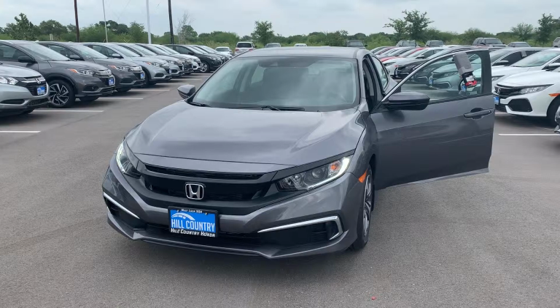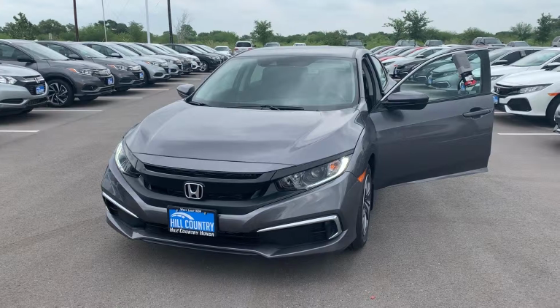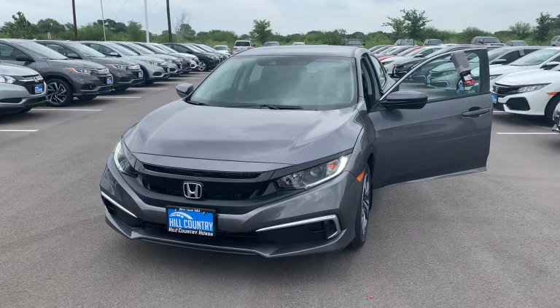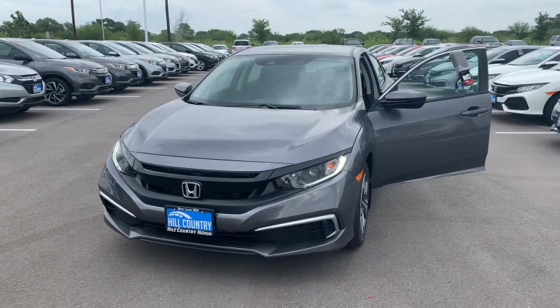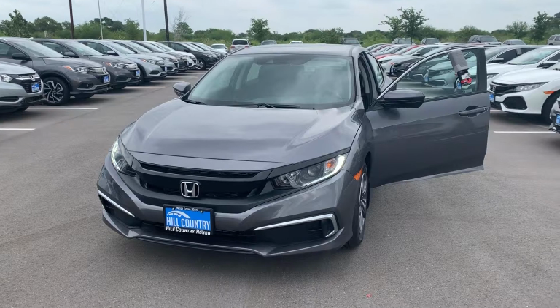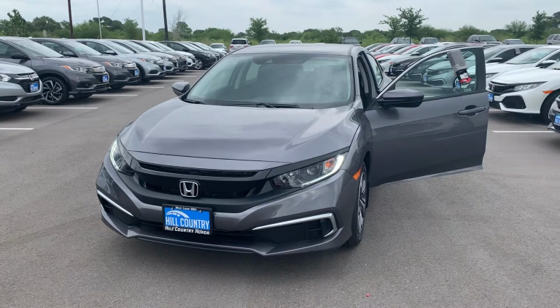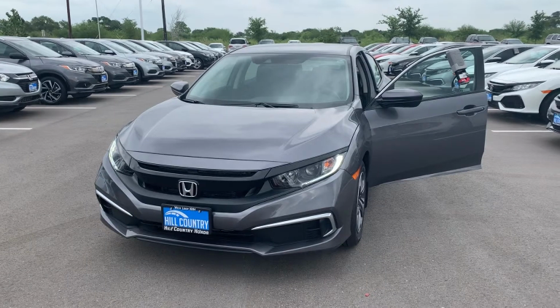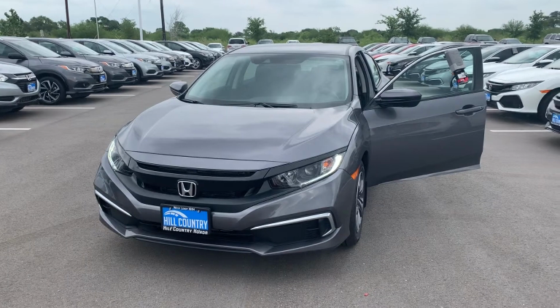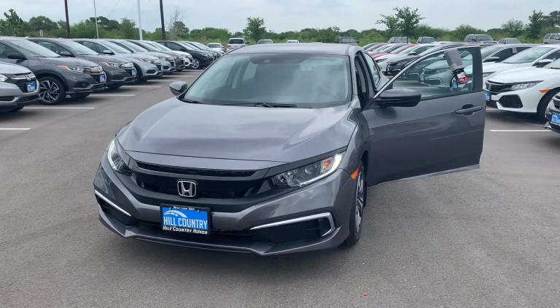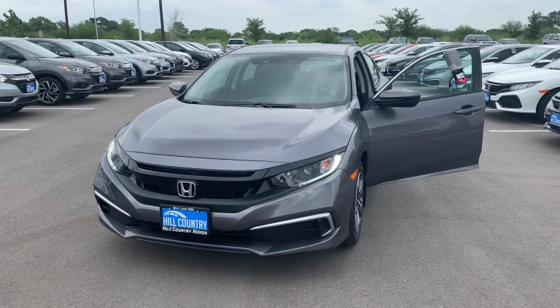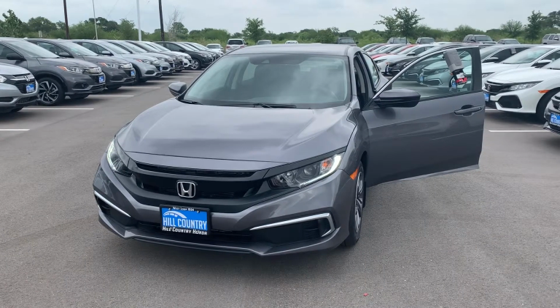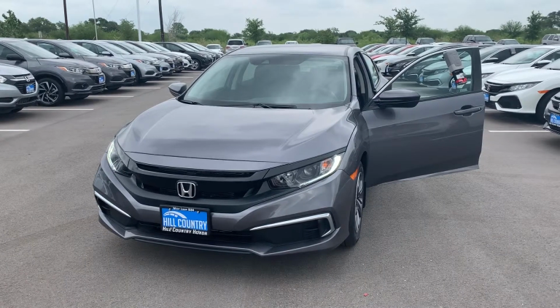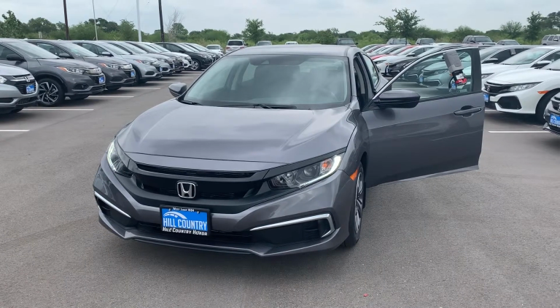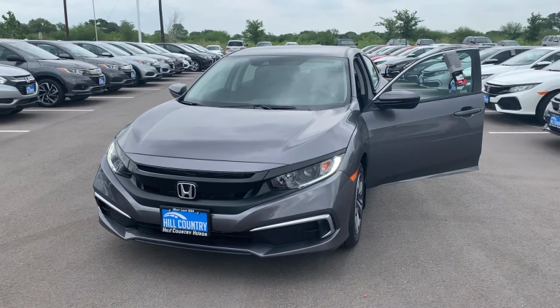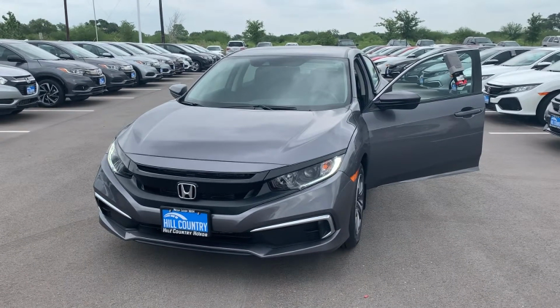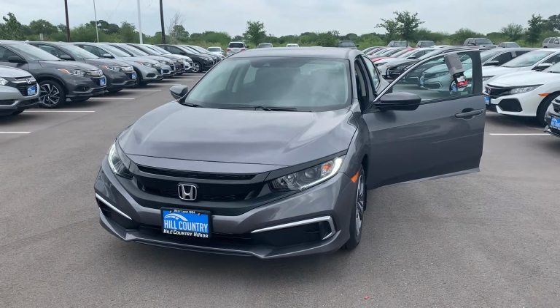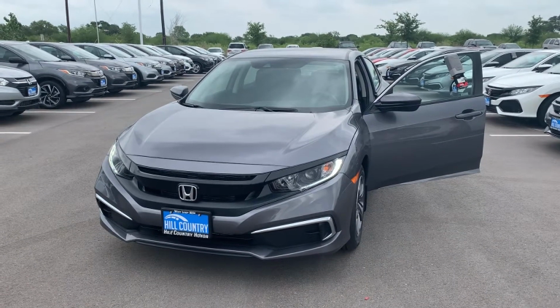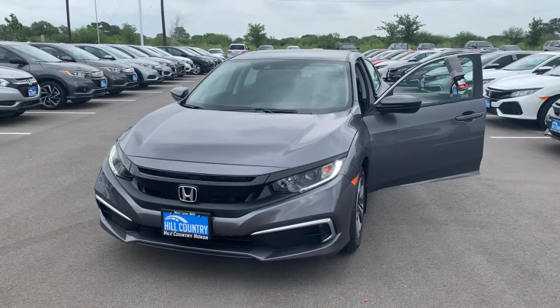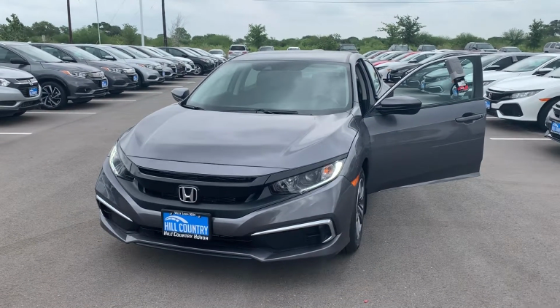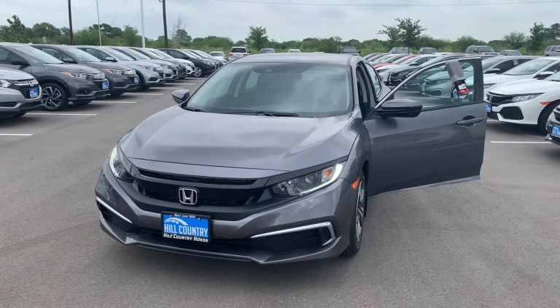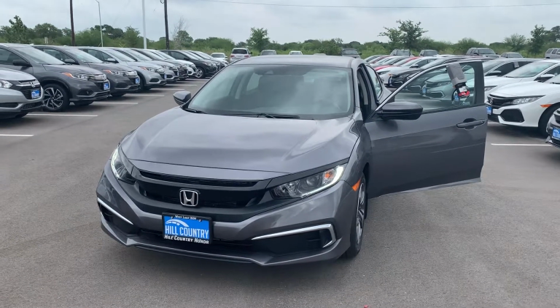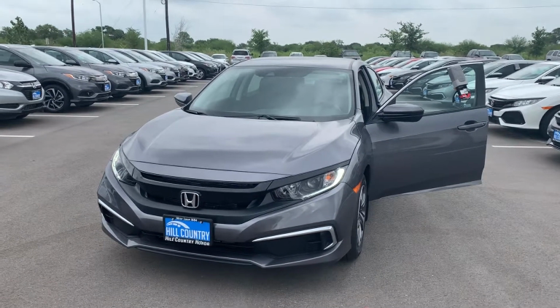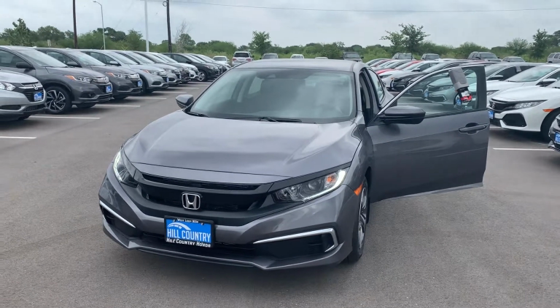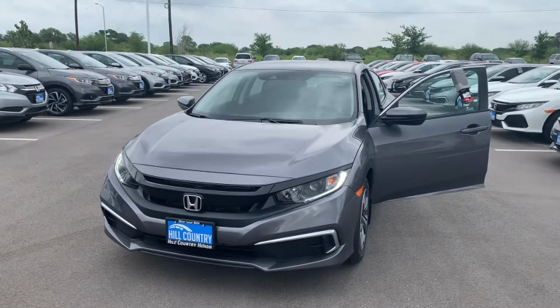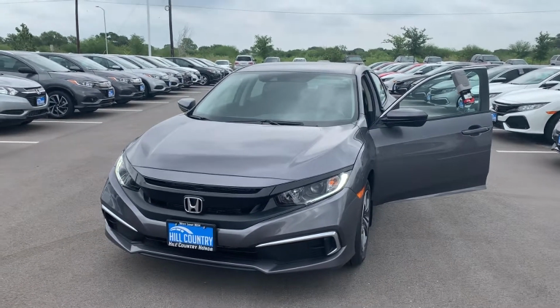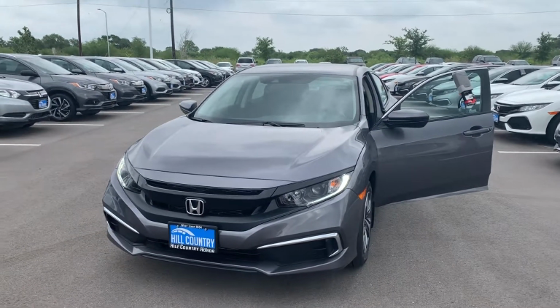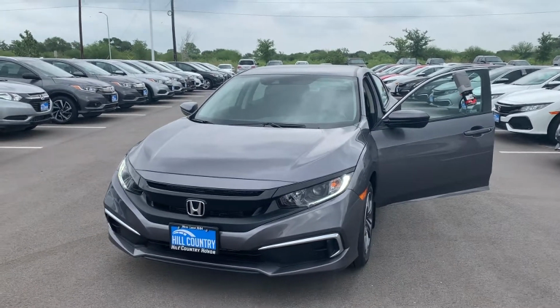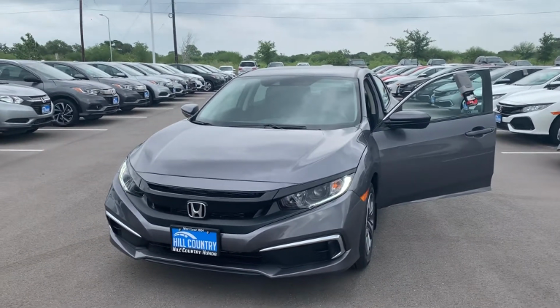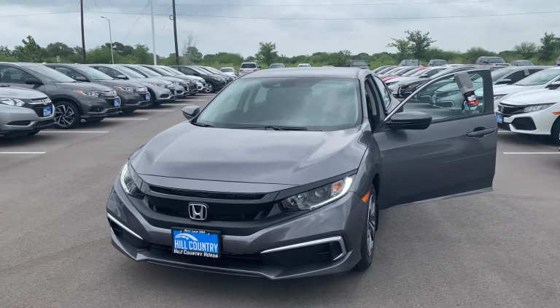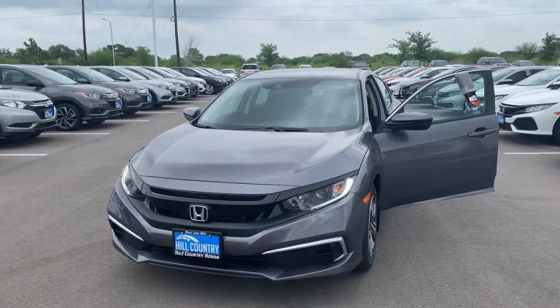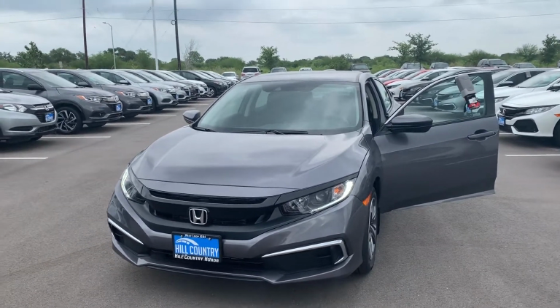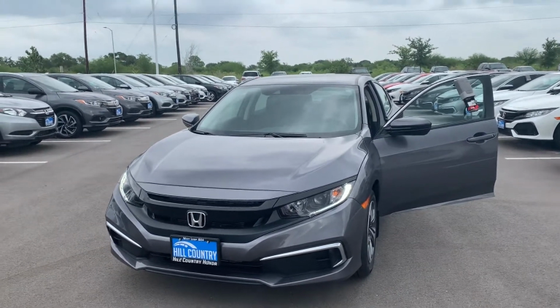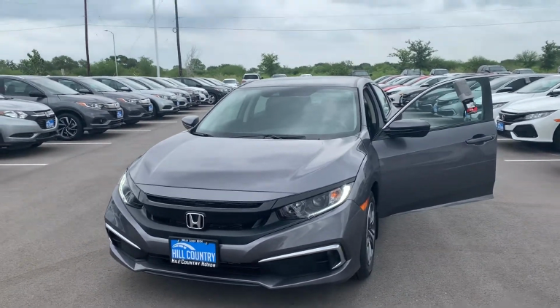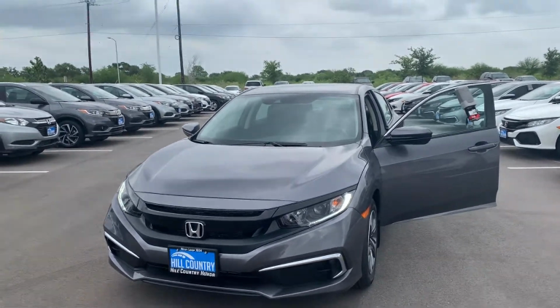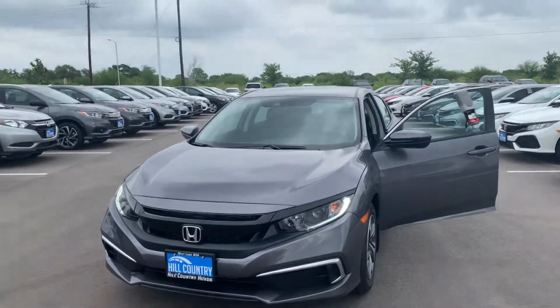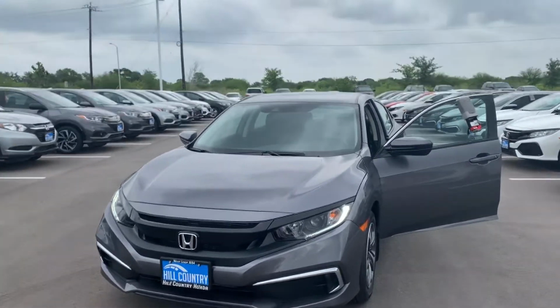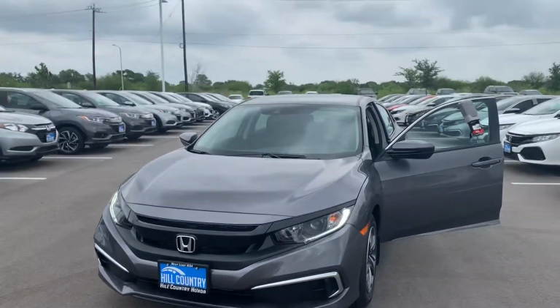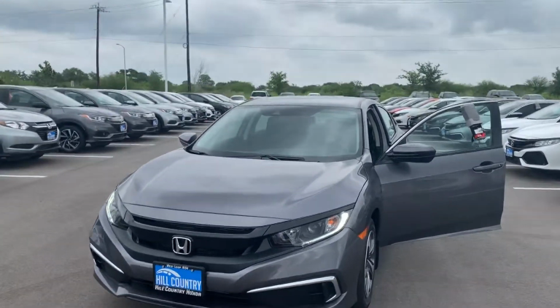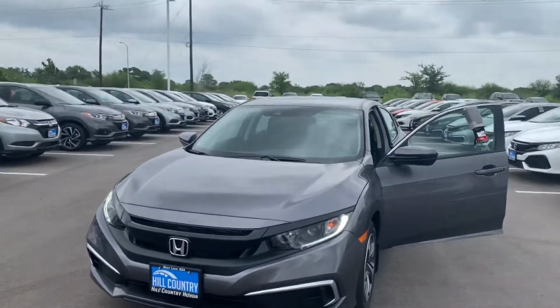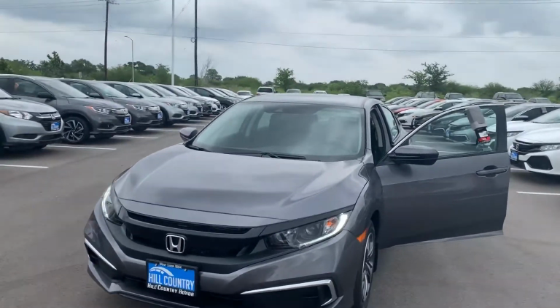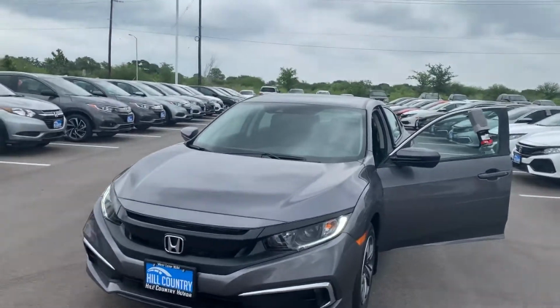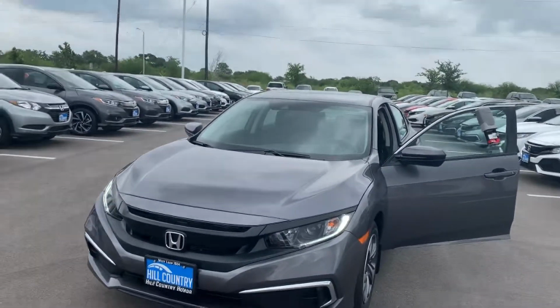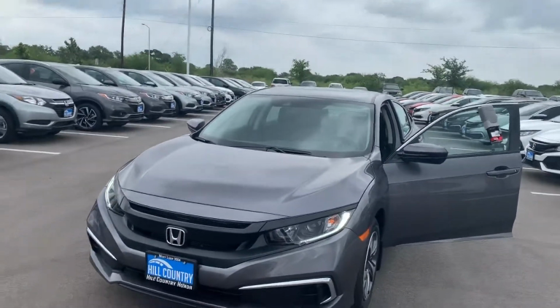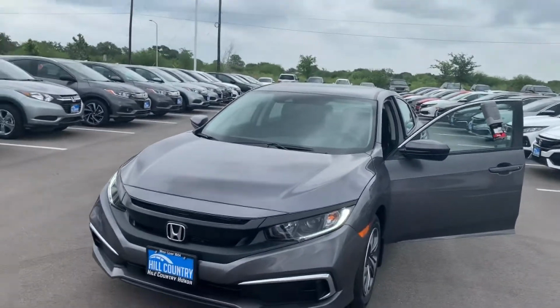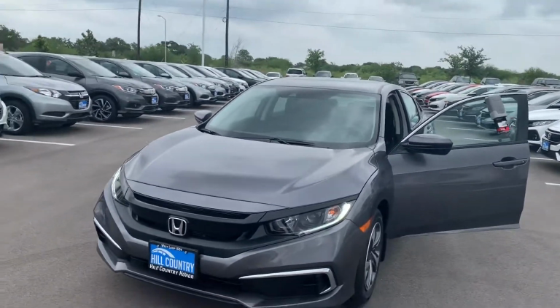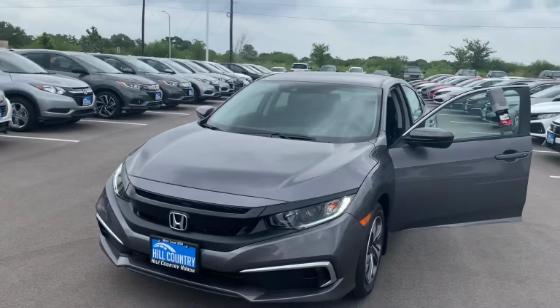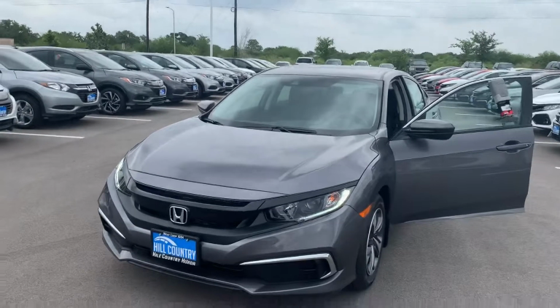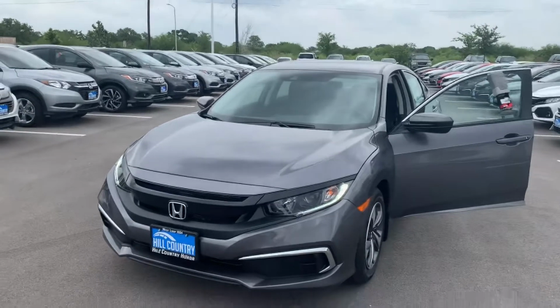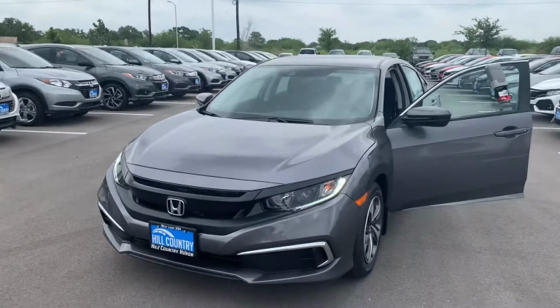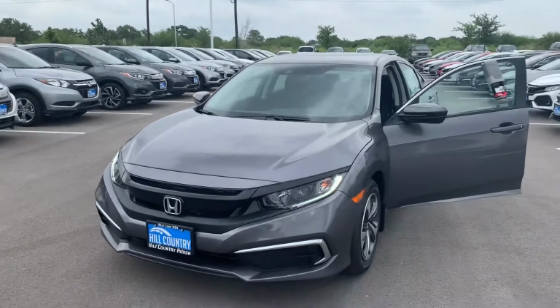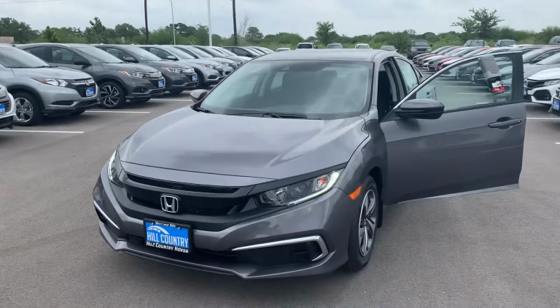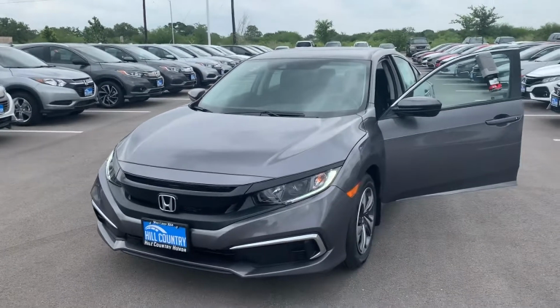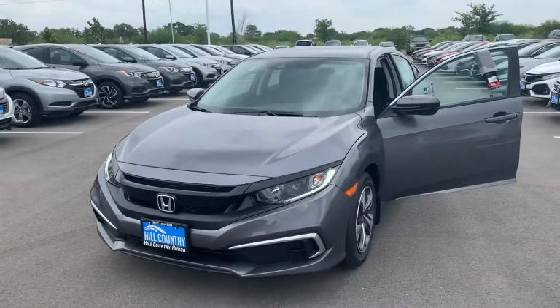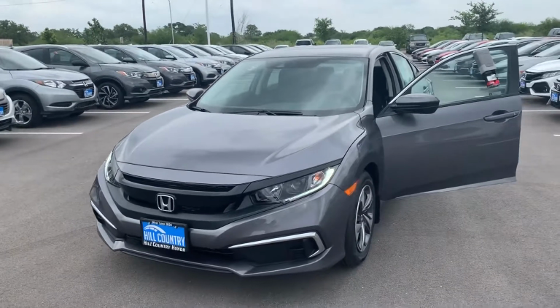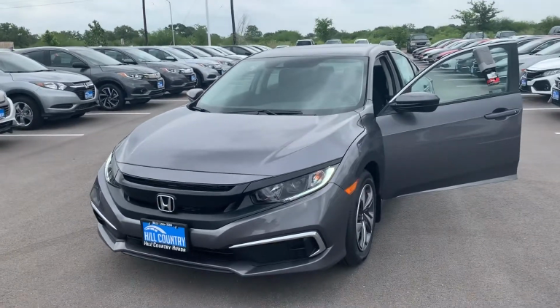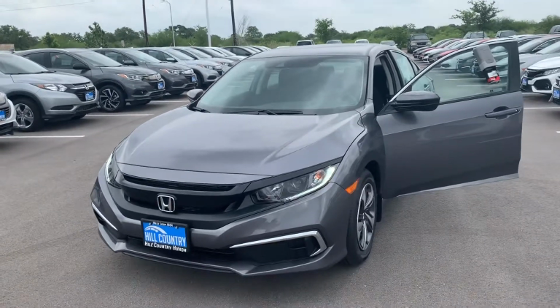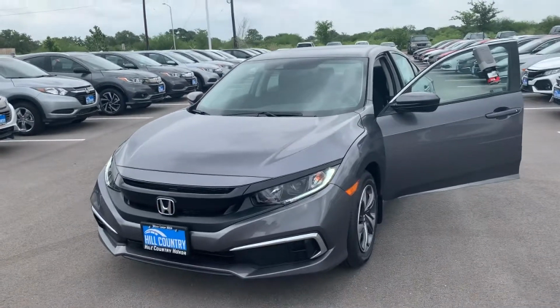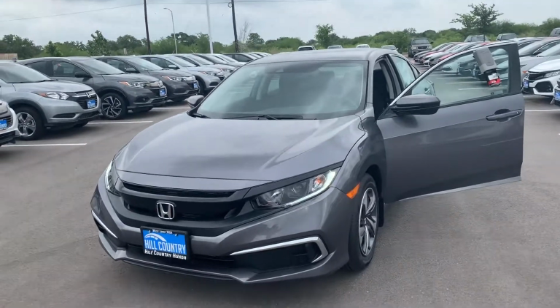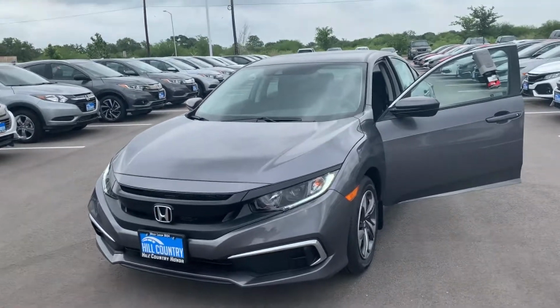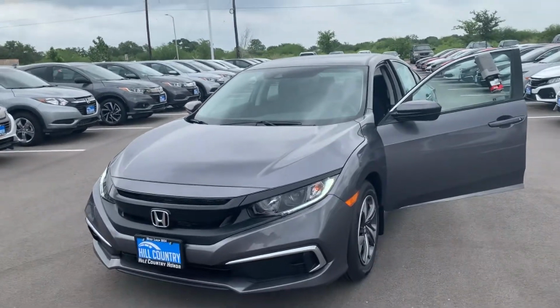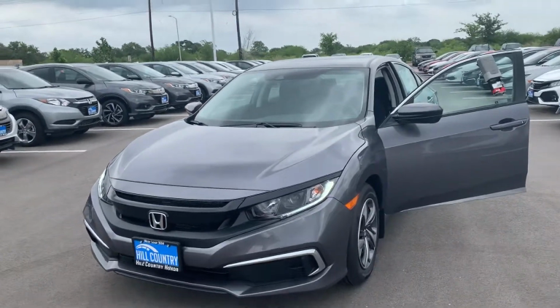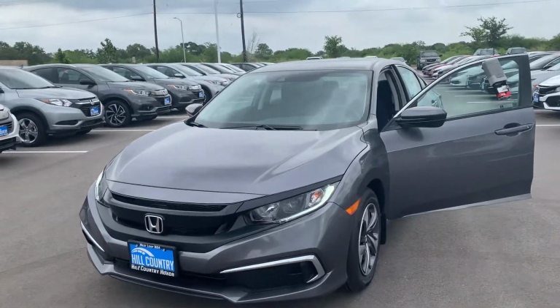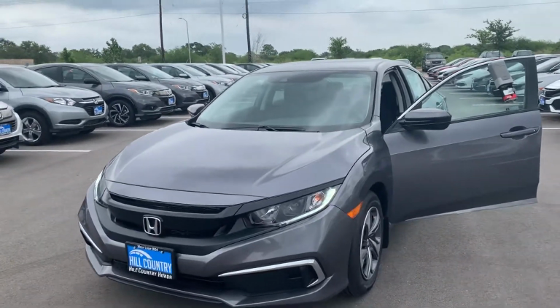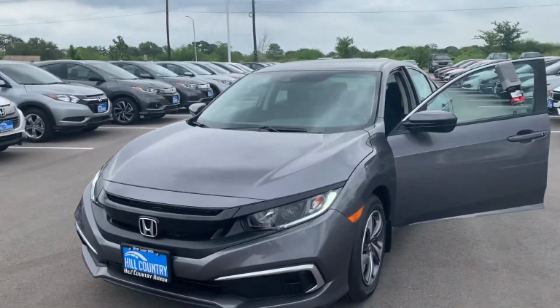Hey Nigel, this is Jose Bautista here at Hill Country Honda. I just want to sell you one of their many 2019 Honda Civics LXs.